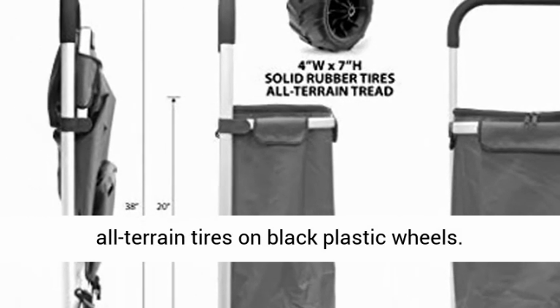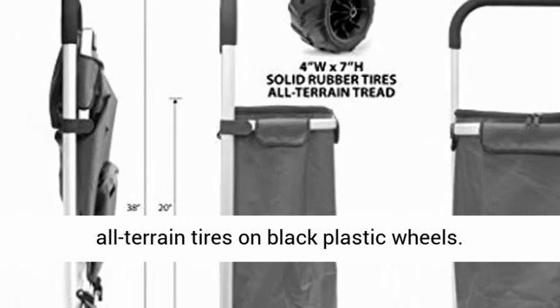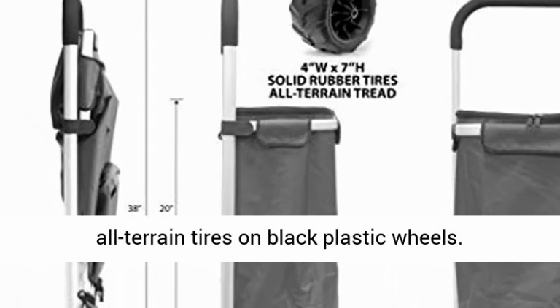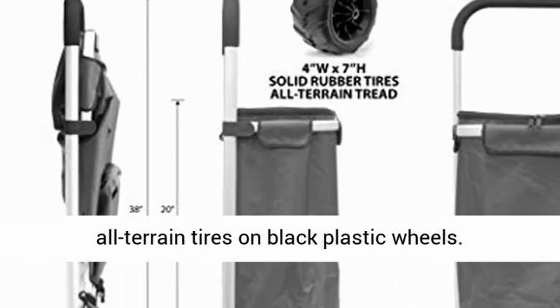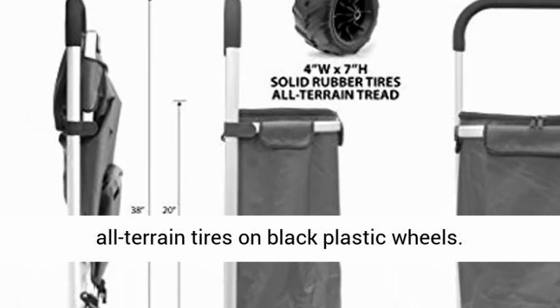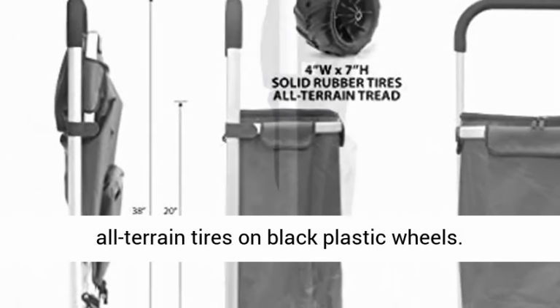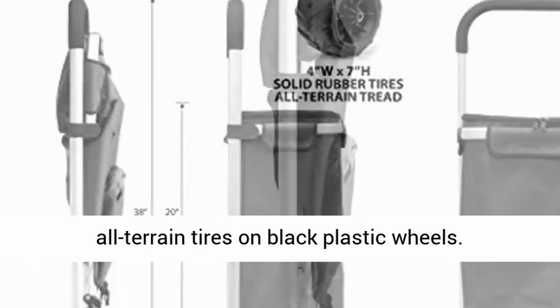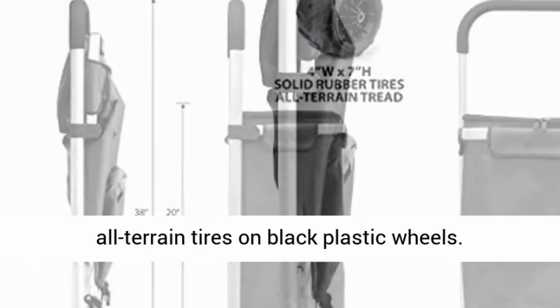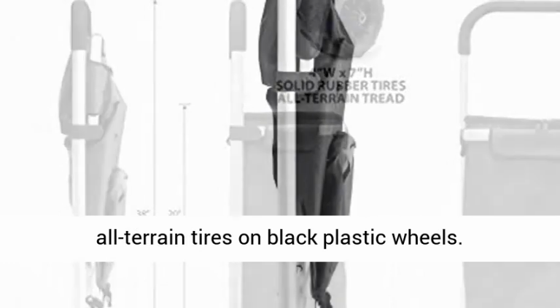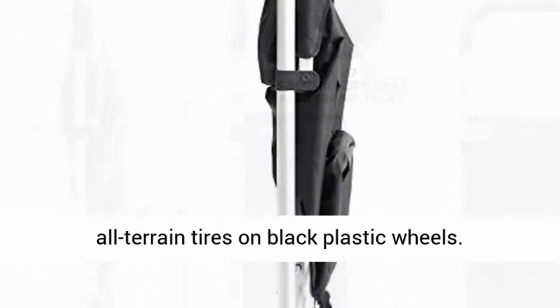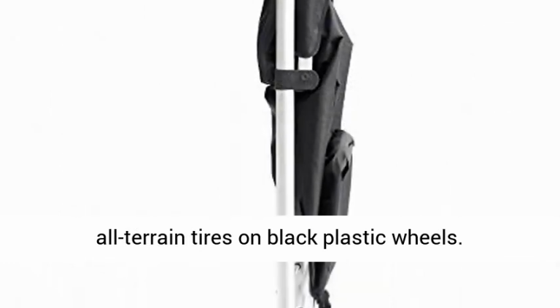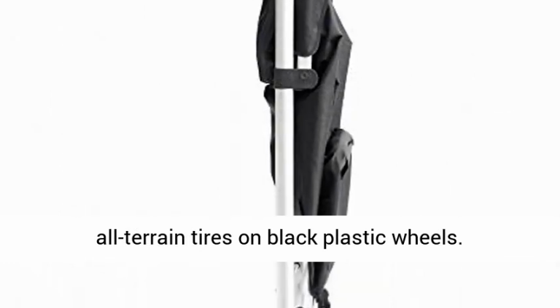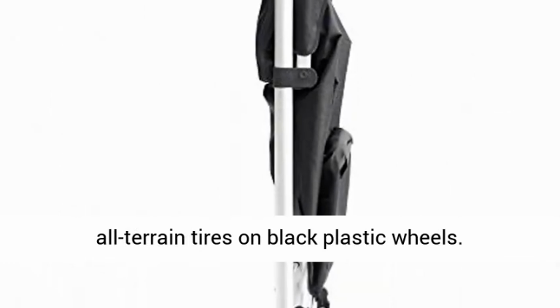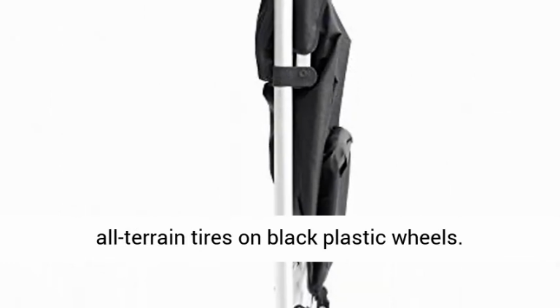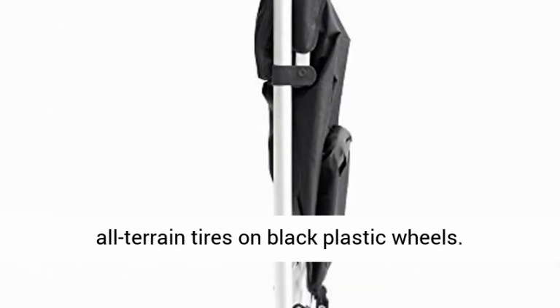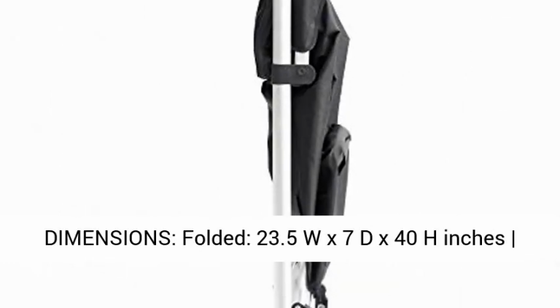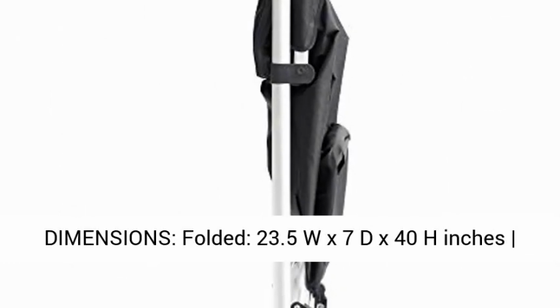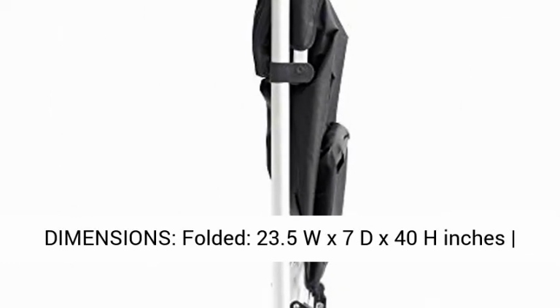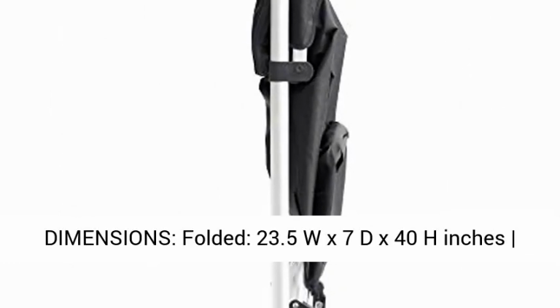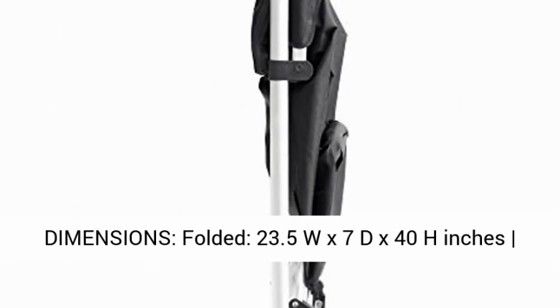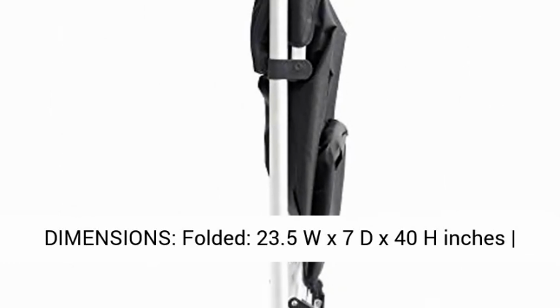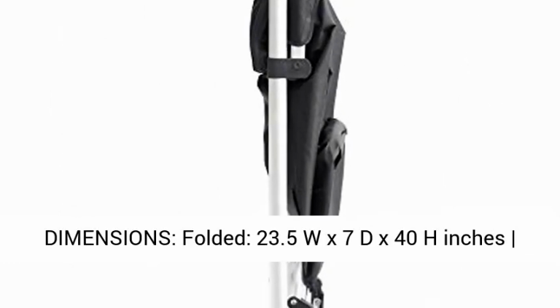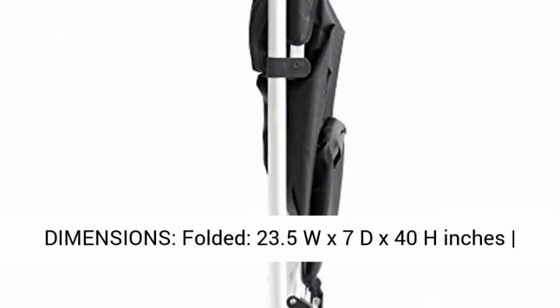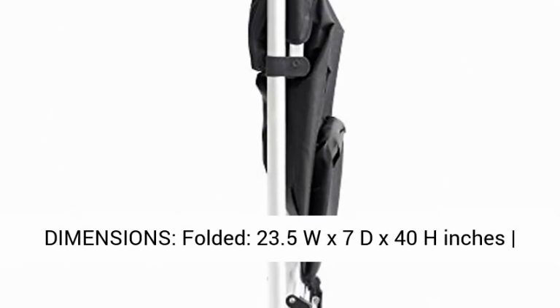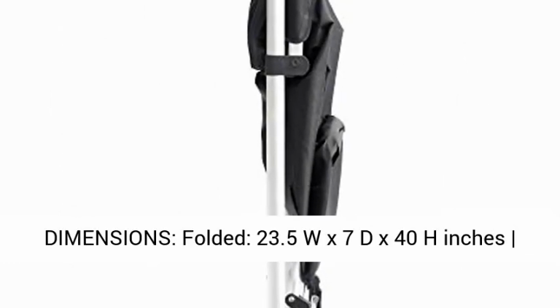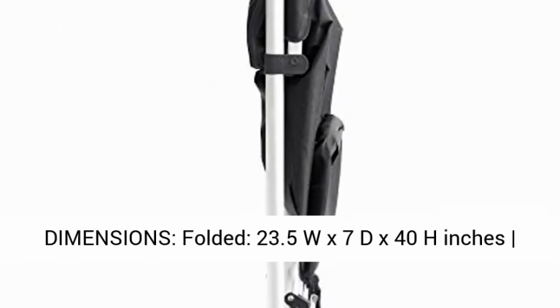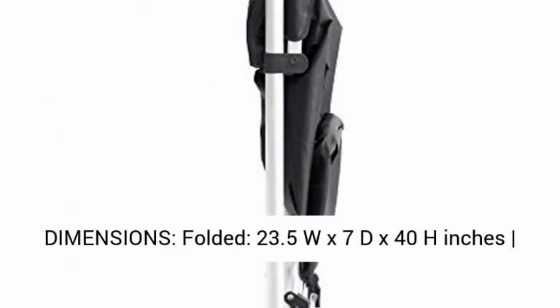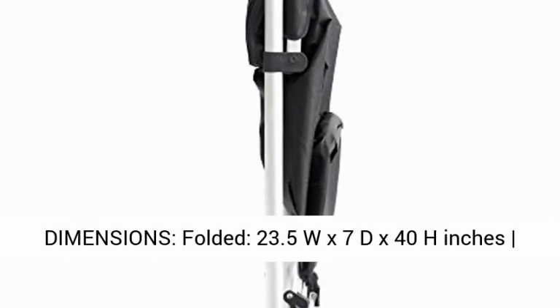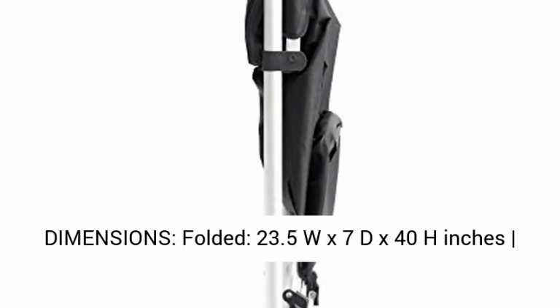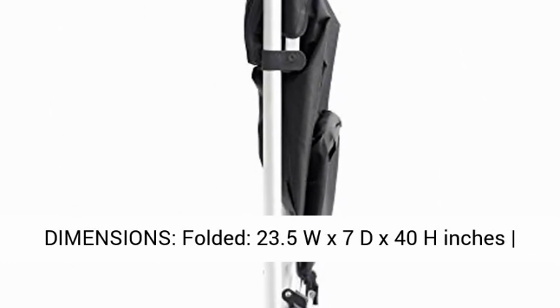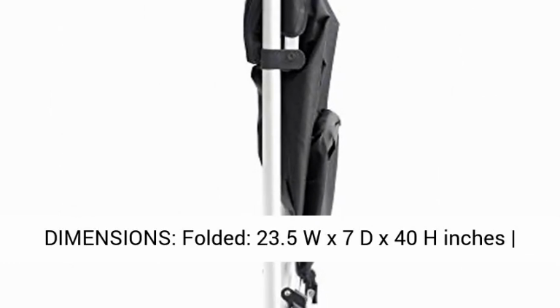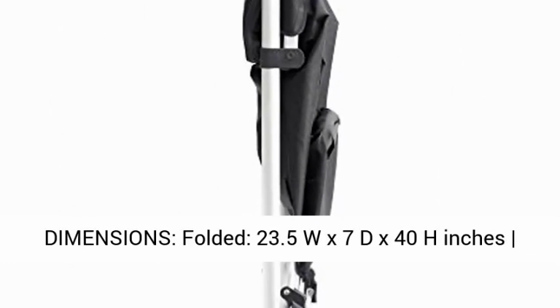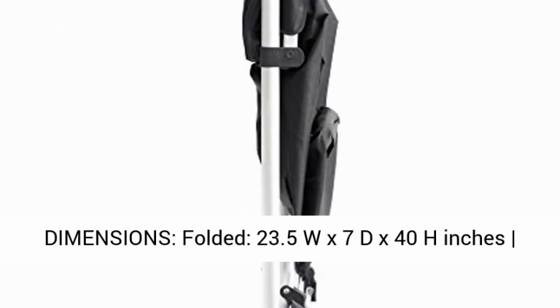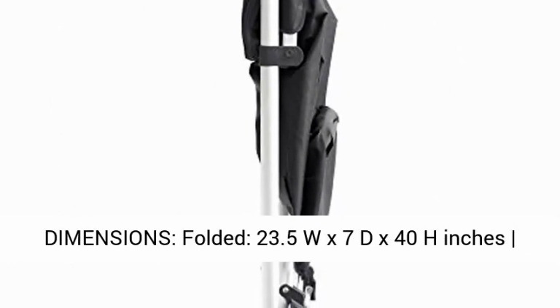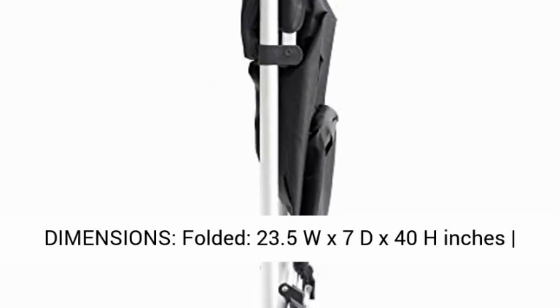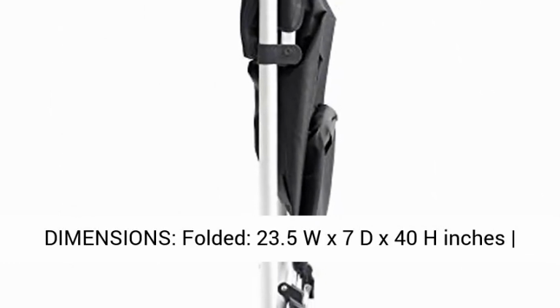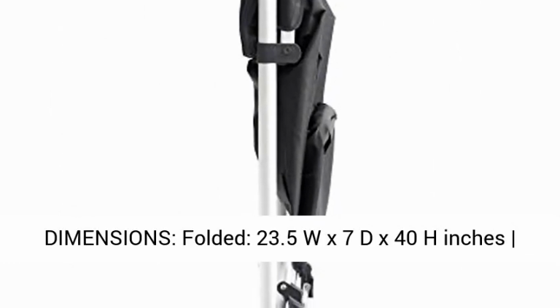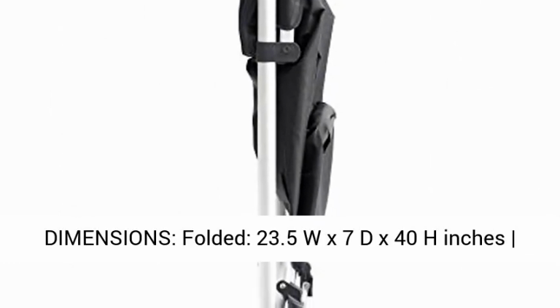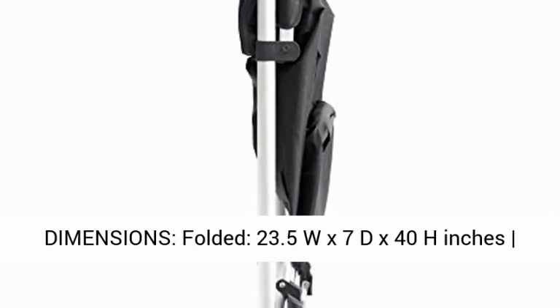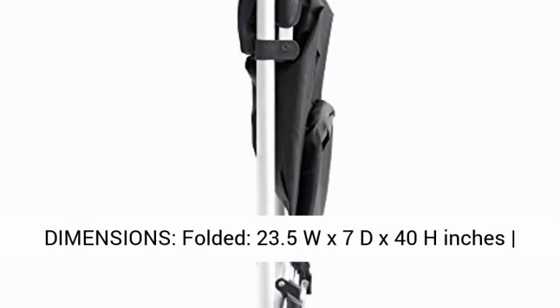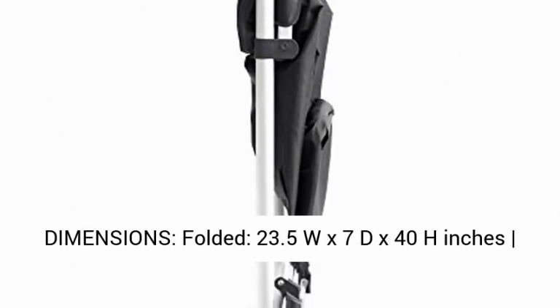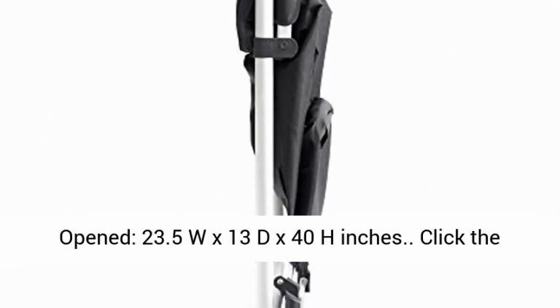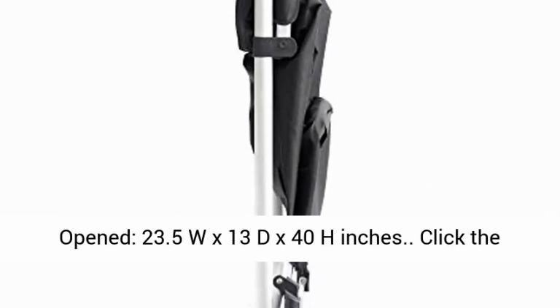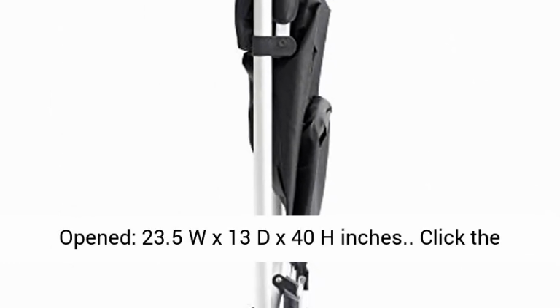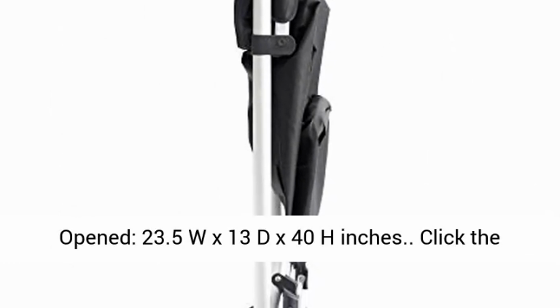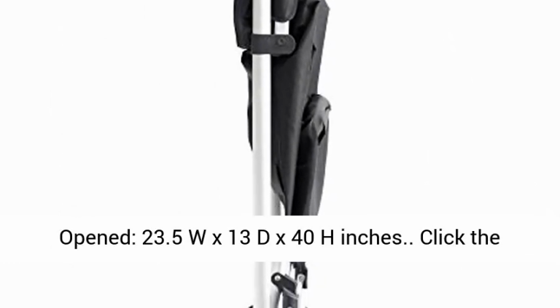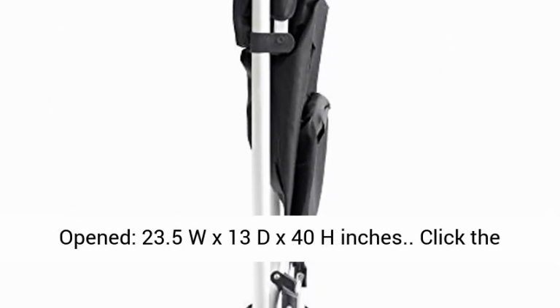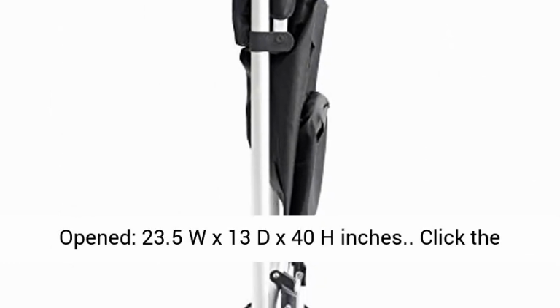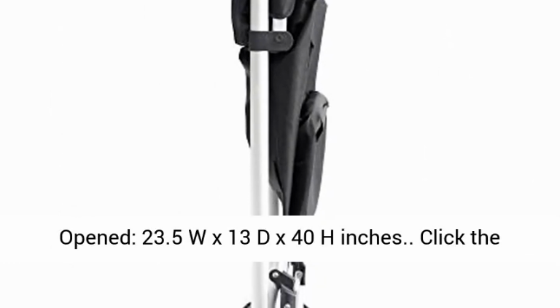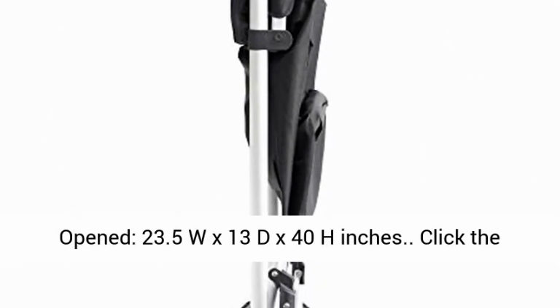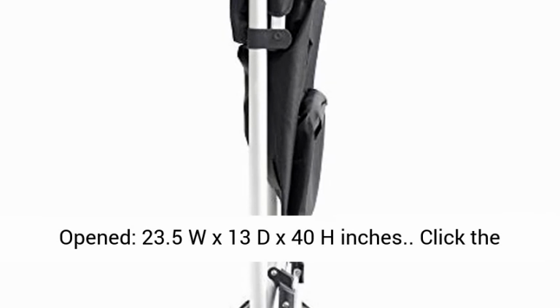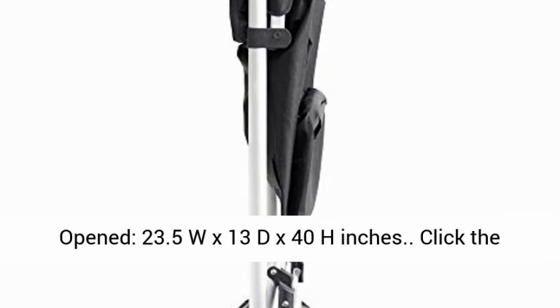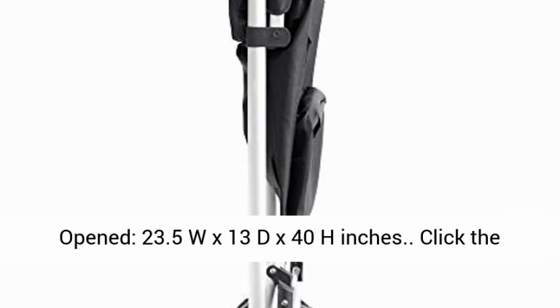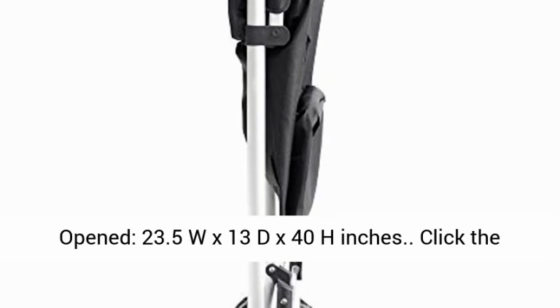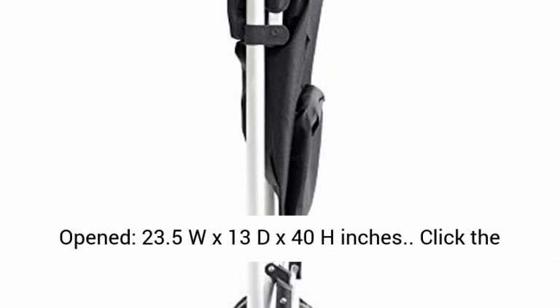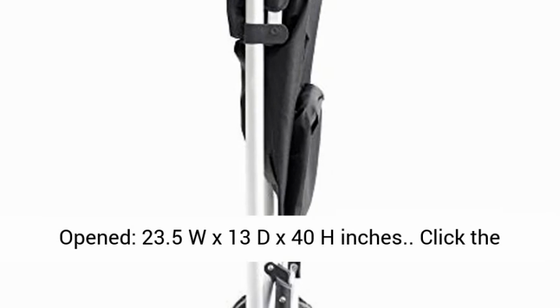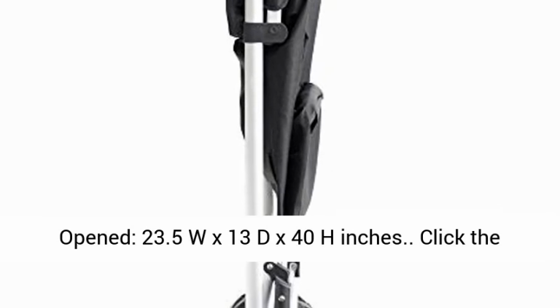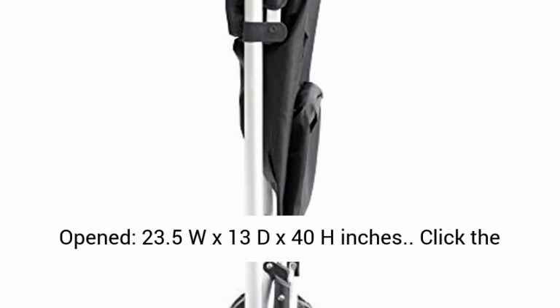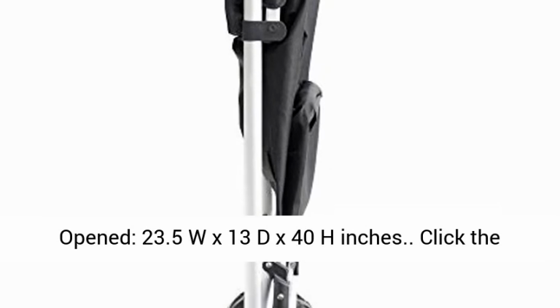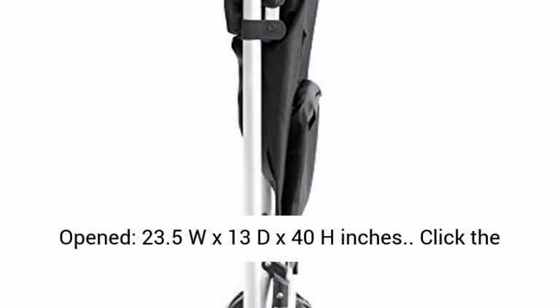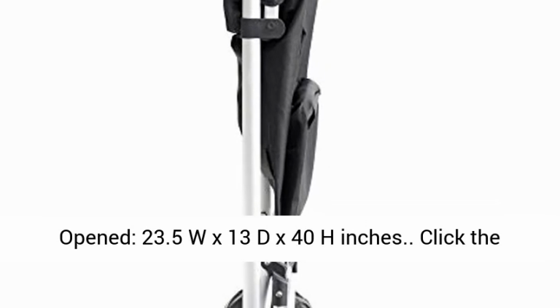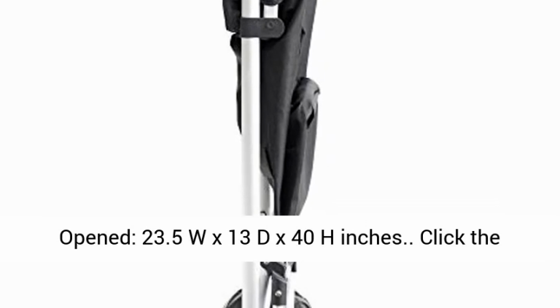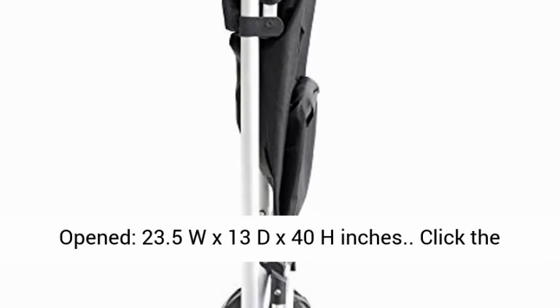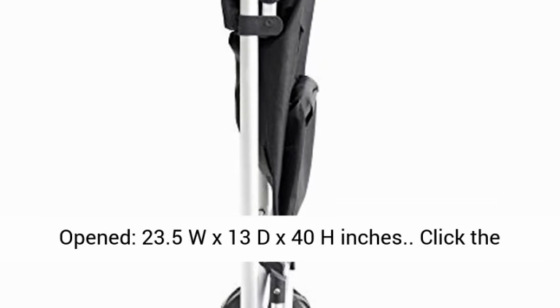Folded: 23.5W x 7D x 48 inches open; 23.5W x 13D x 48 inches.